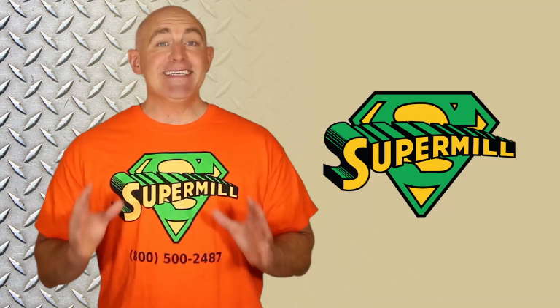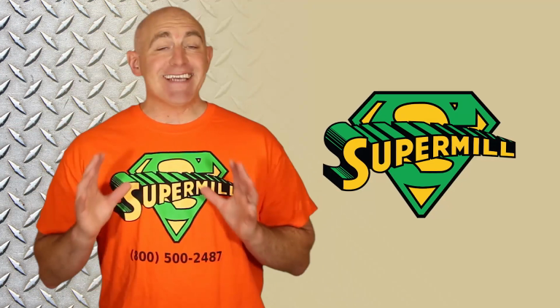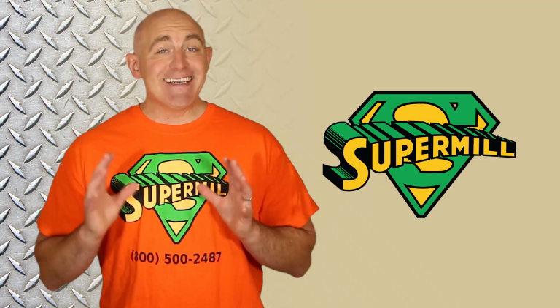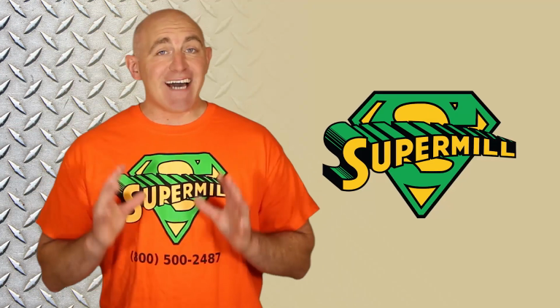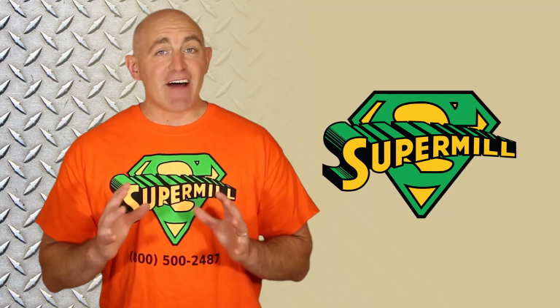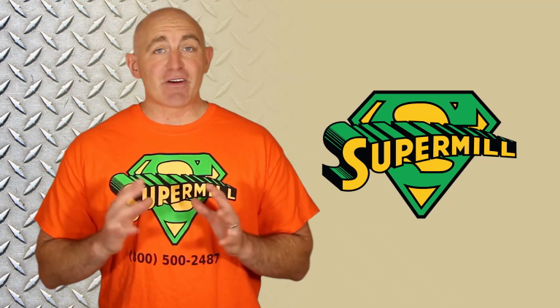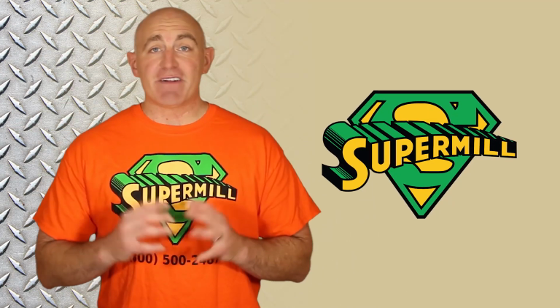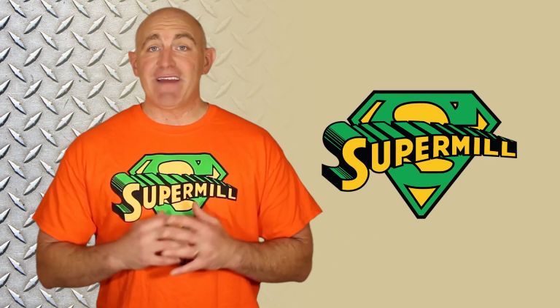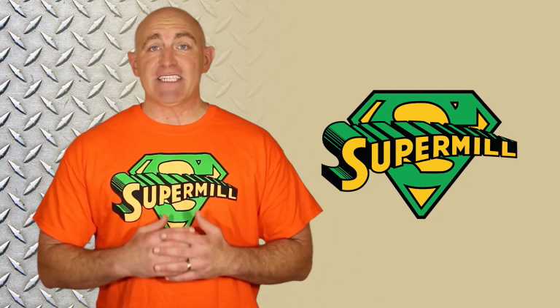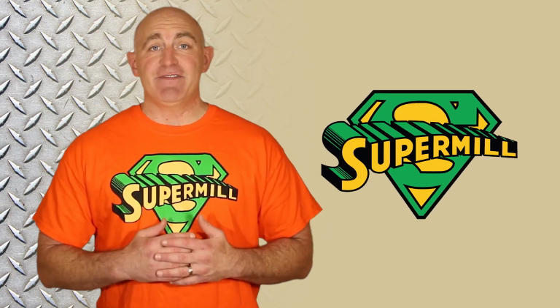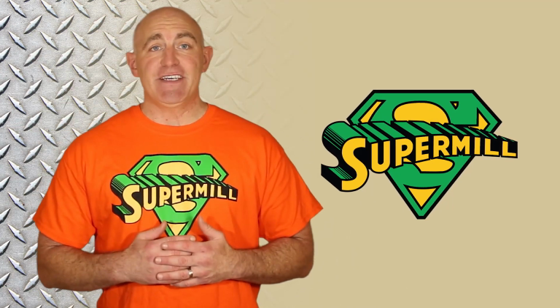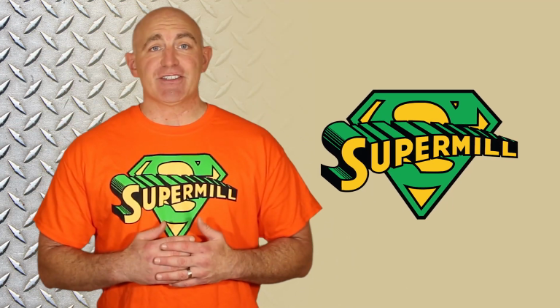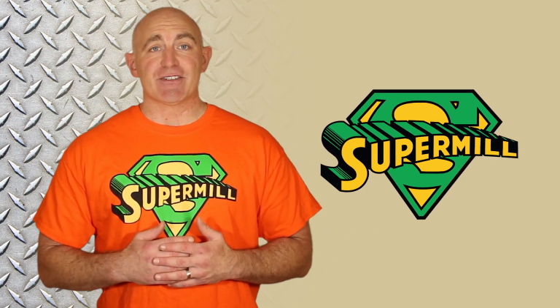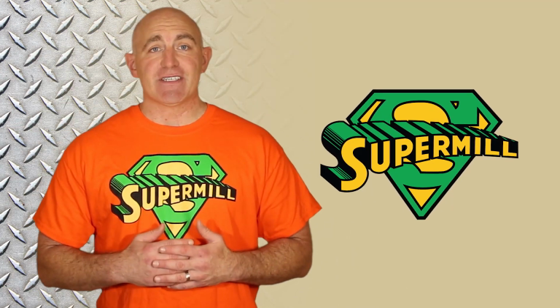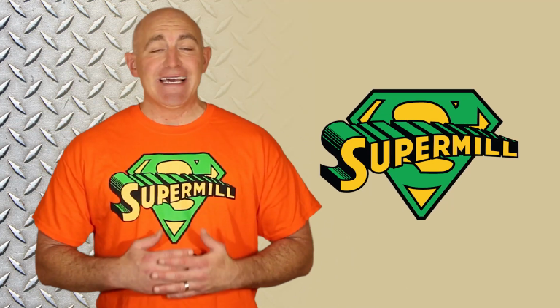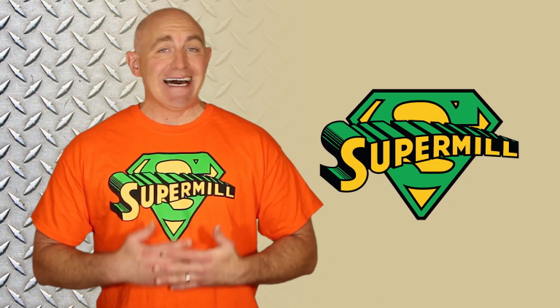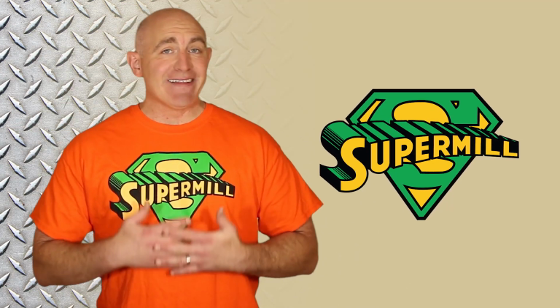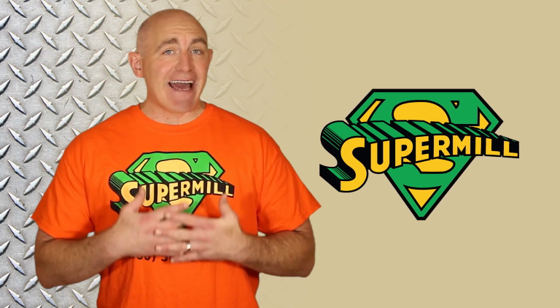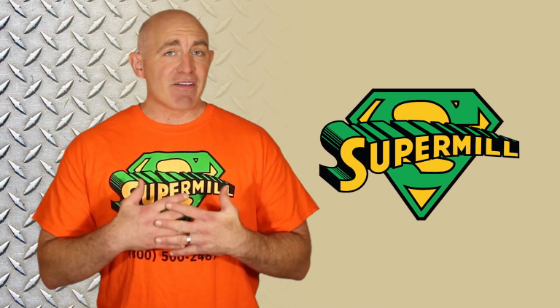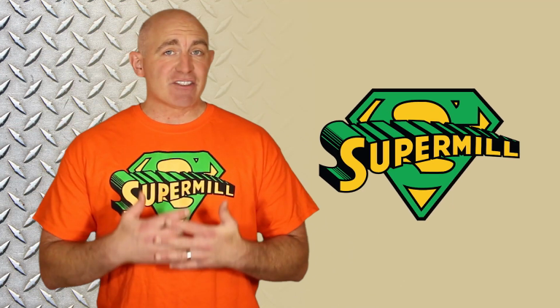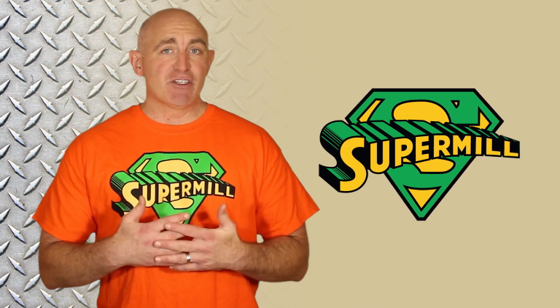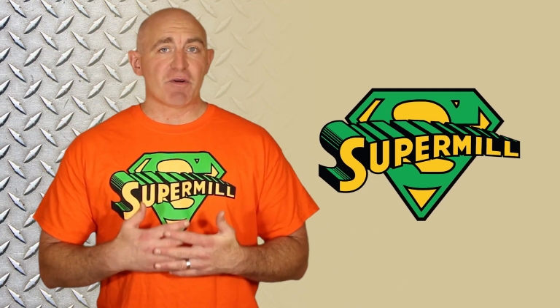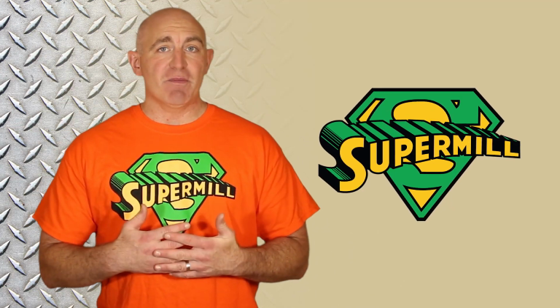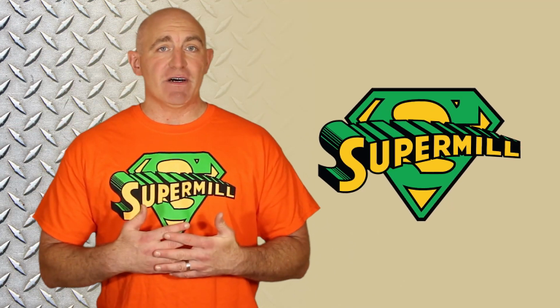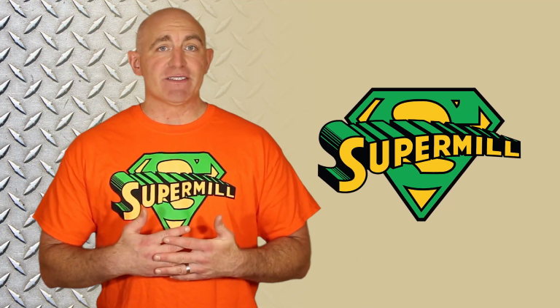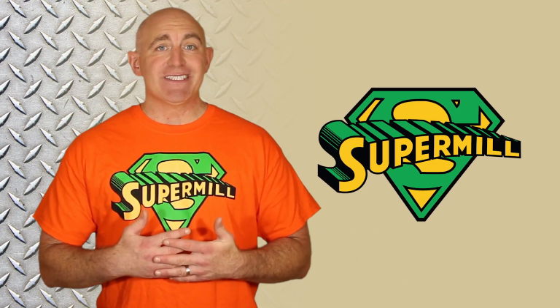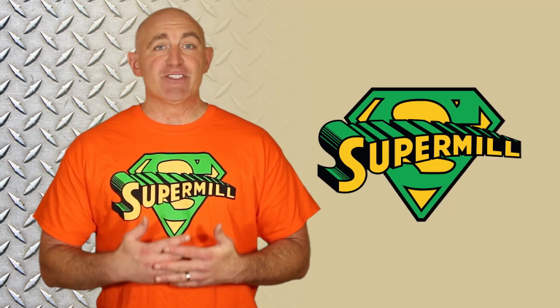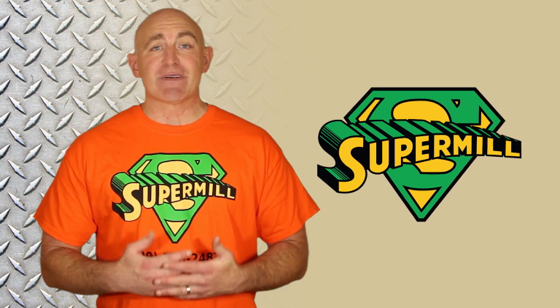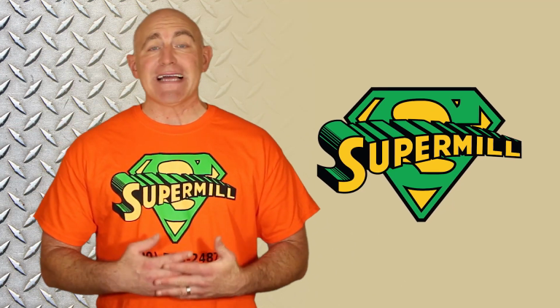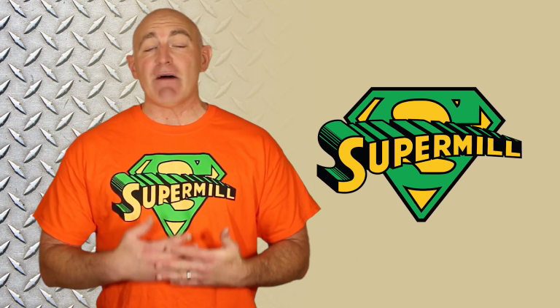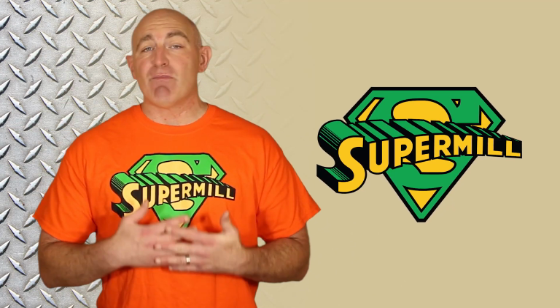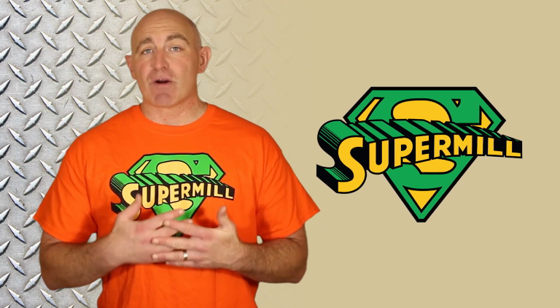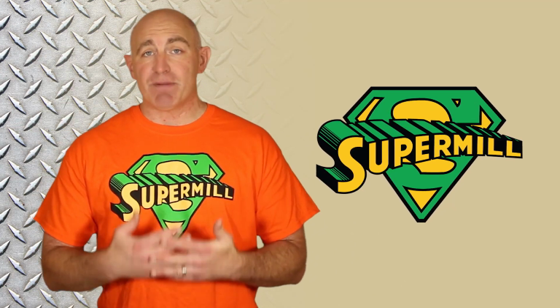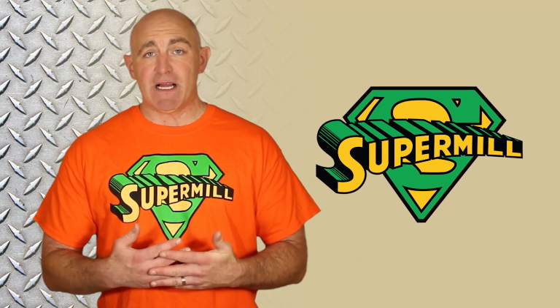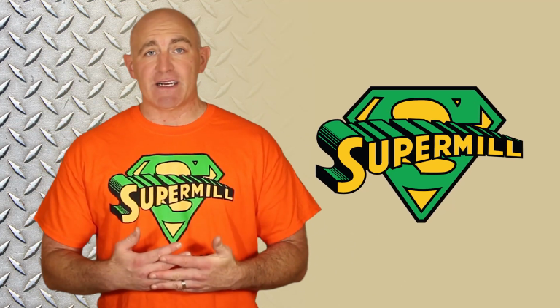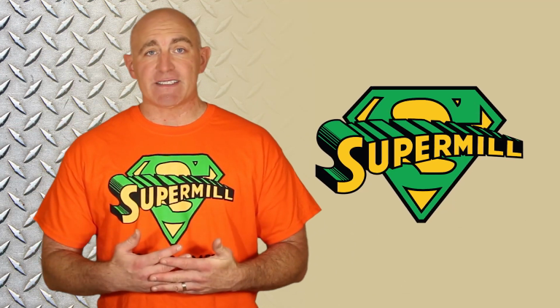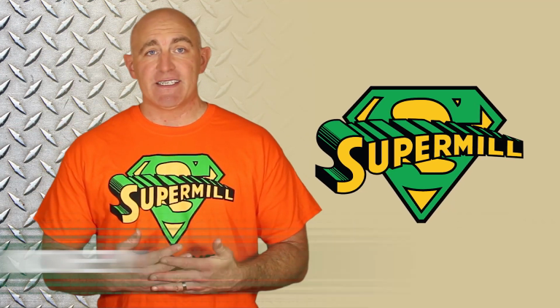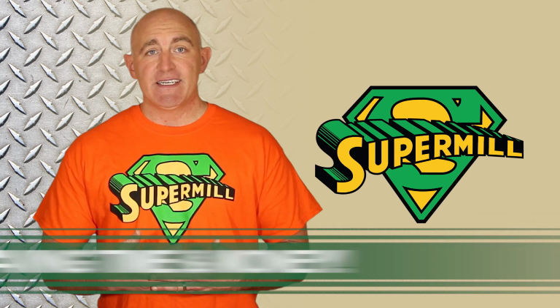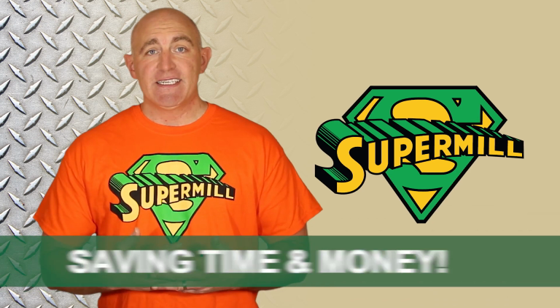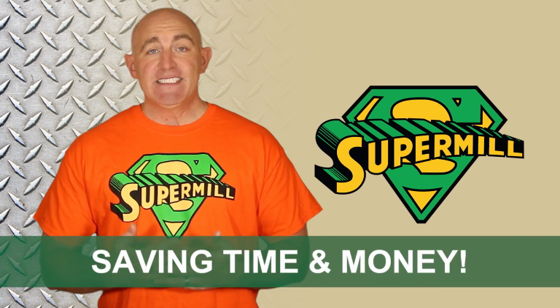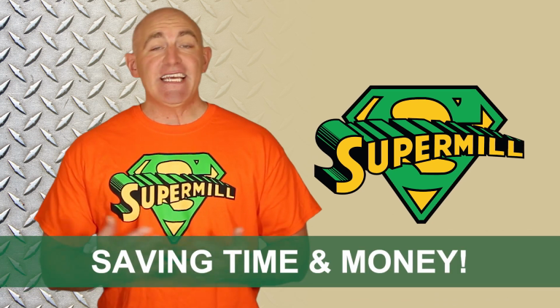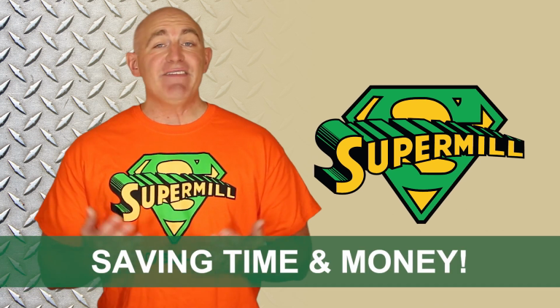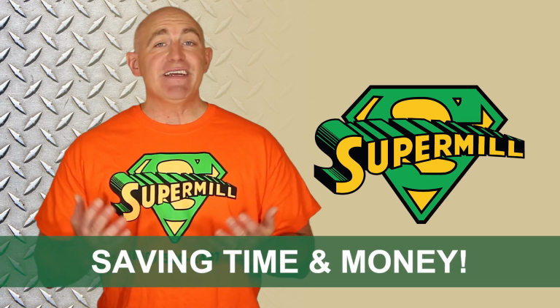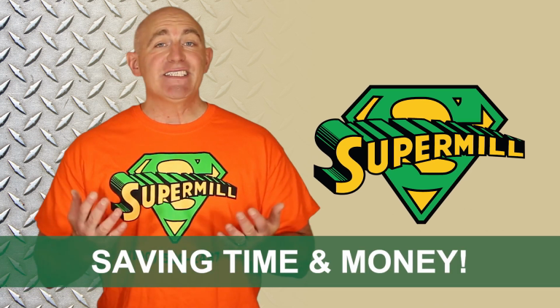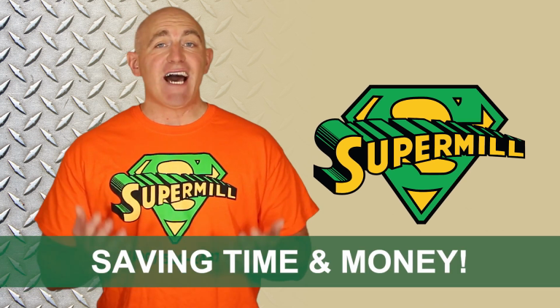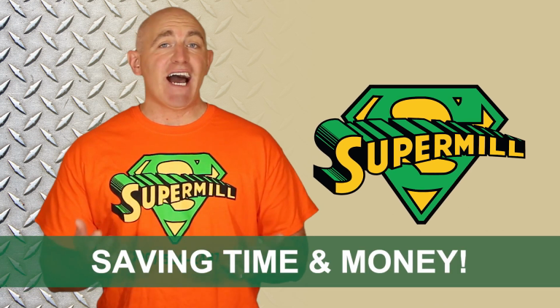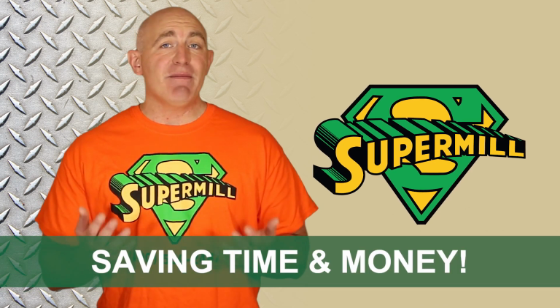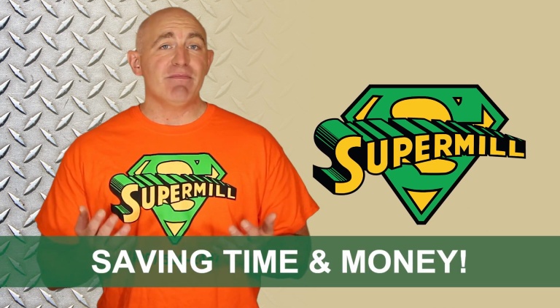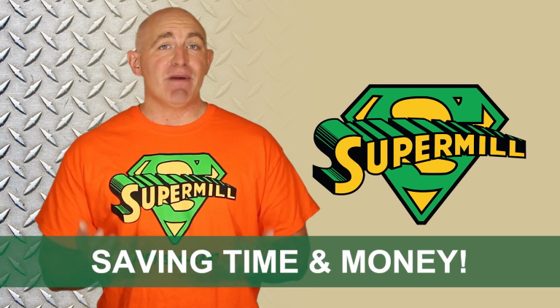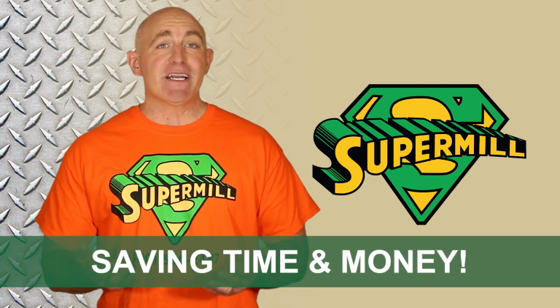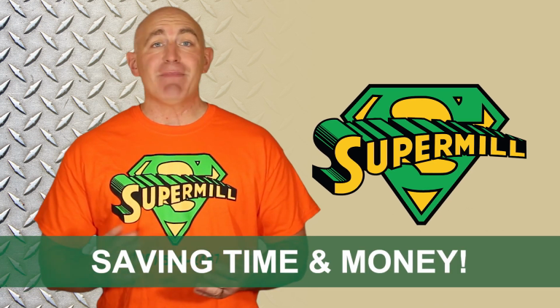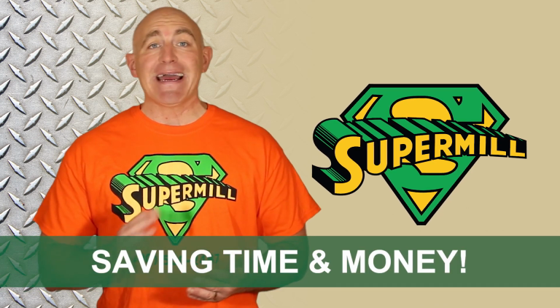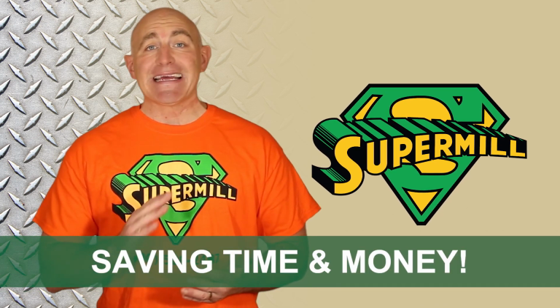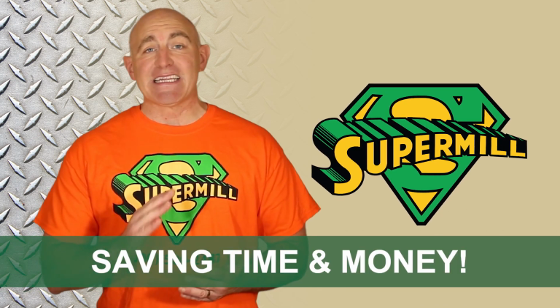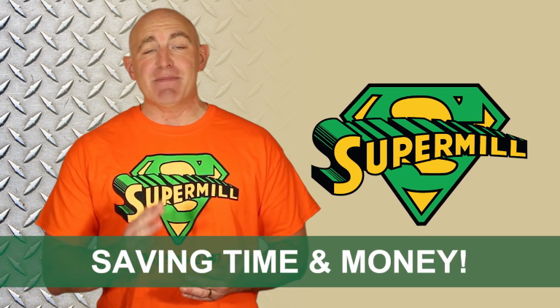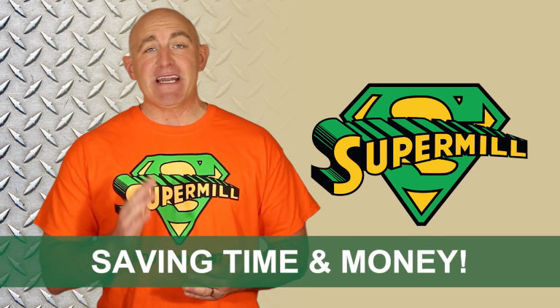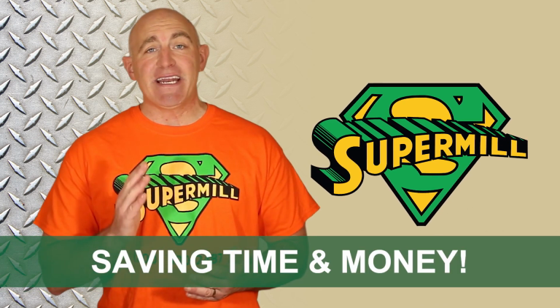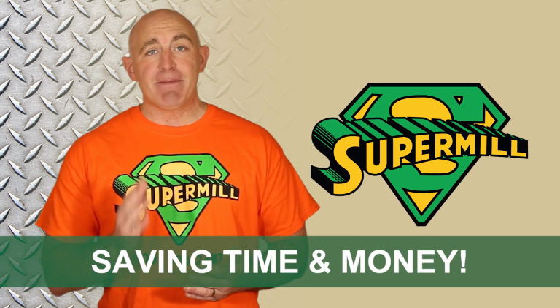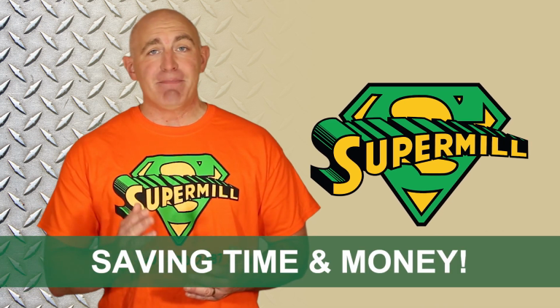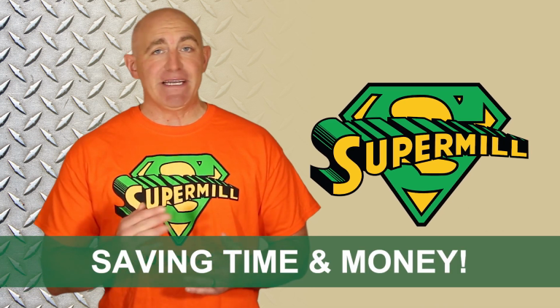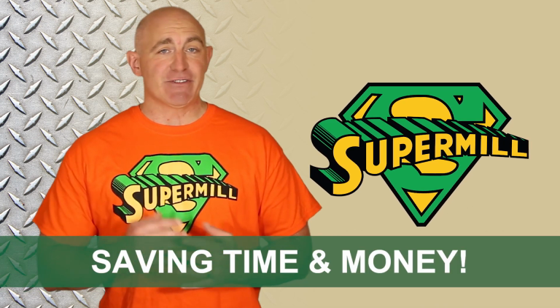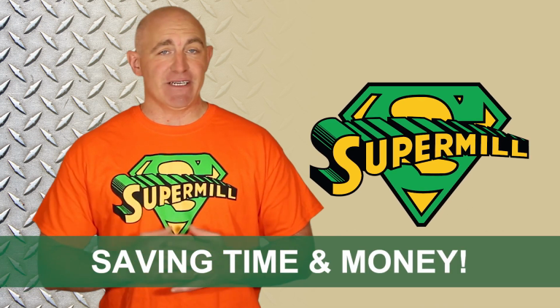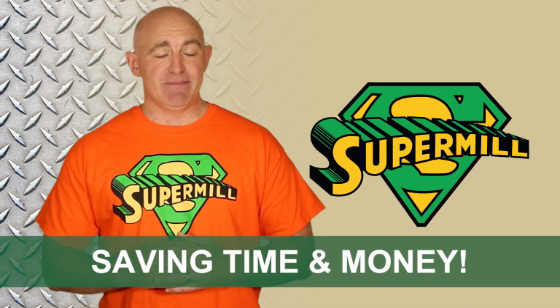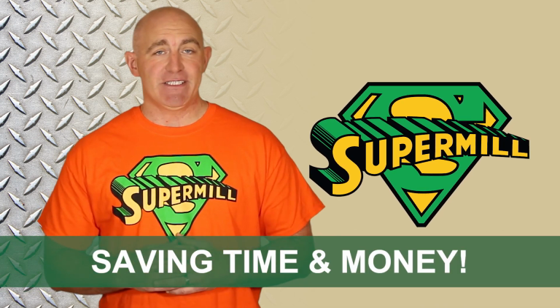These and other advanced features allow the SuperMill to drill out more plugs, saving time and money by eliminating bit trips.